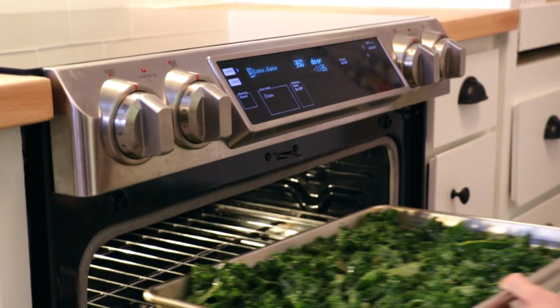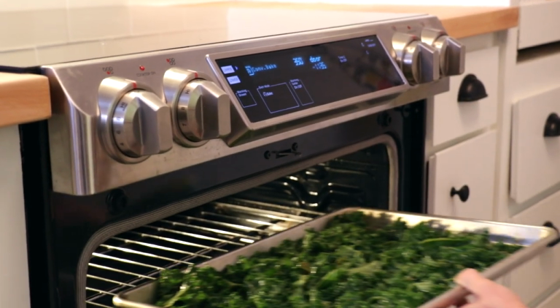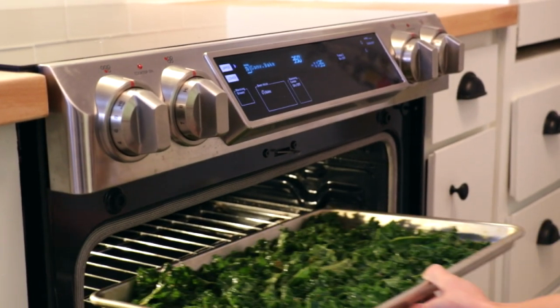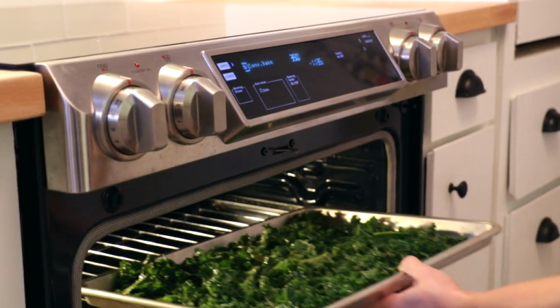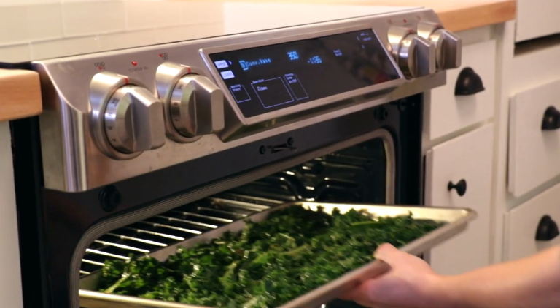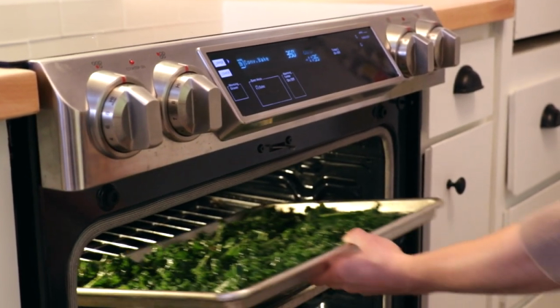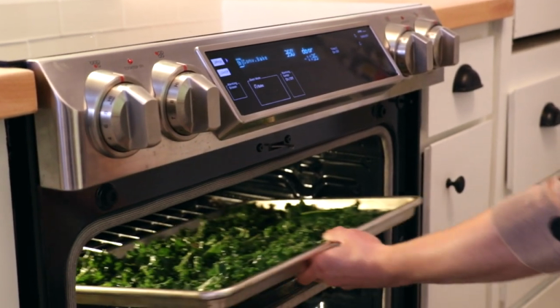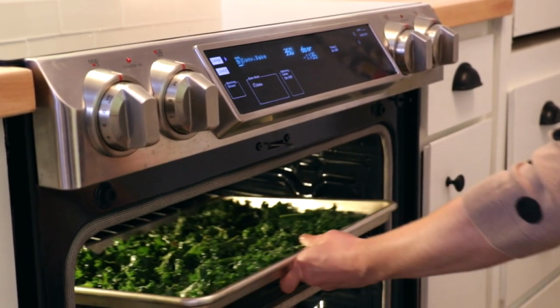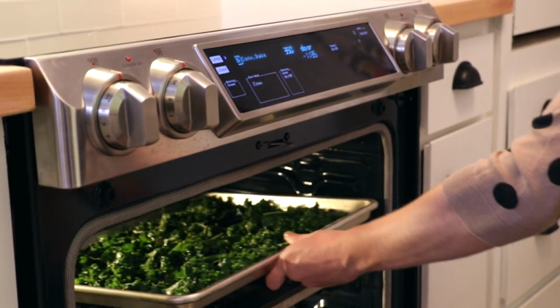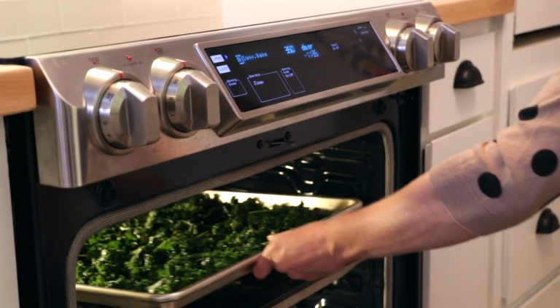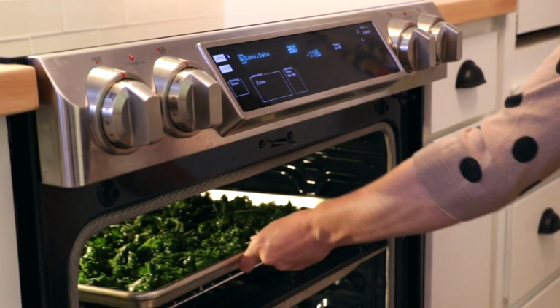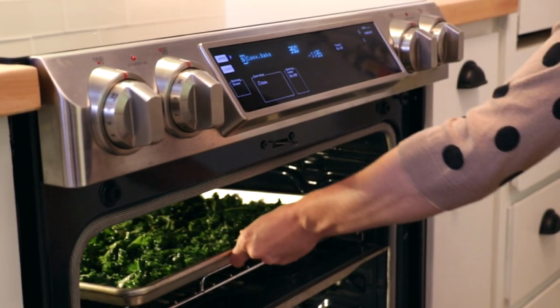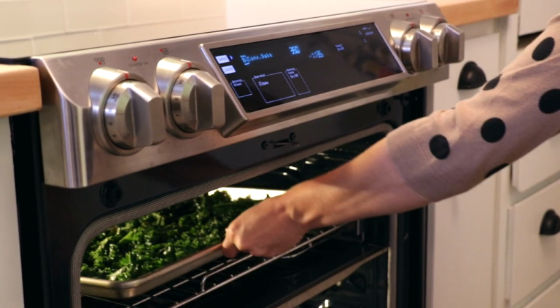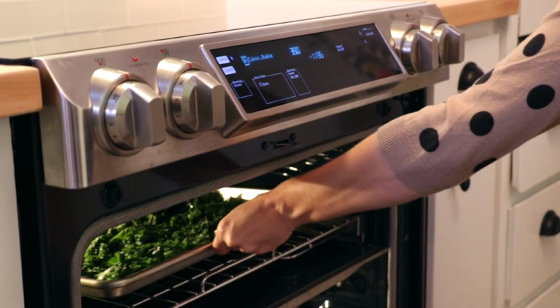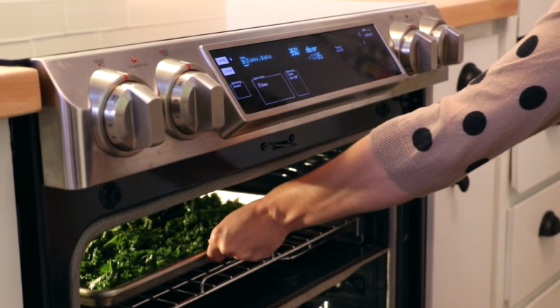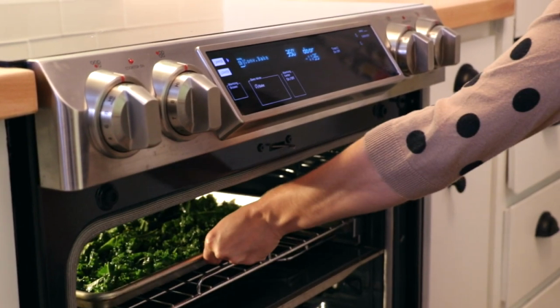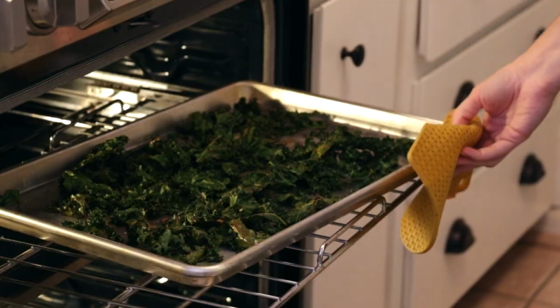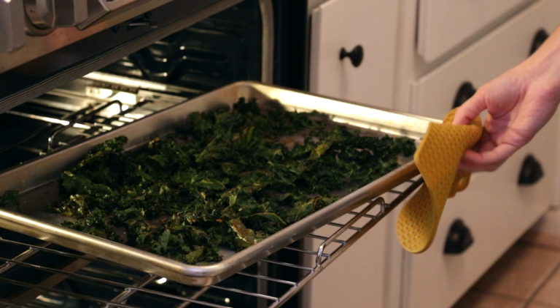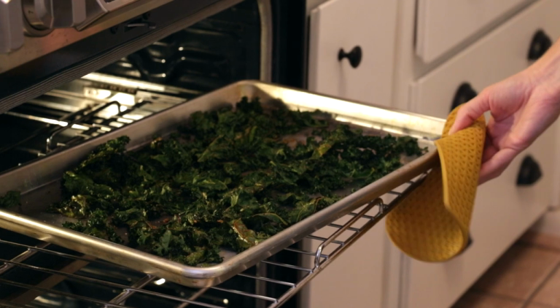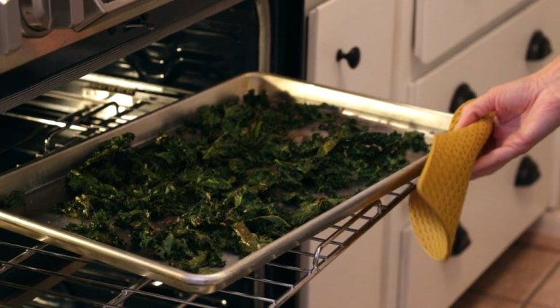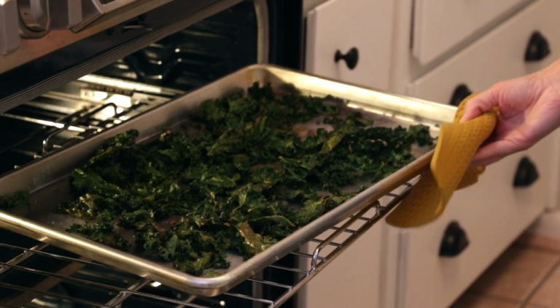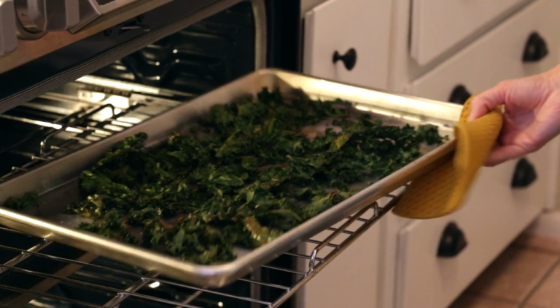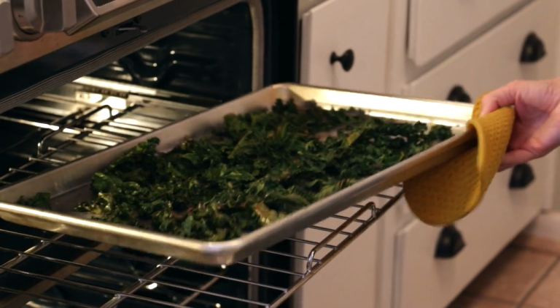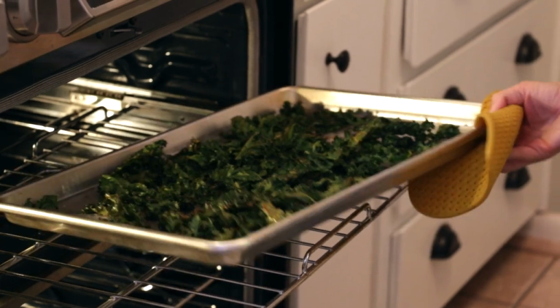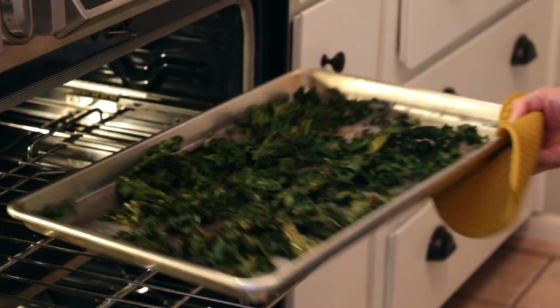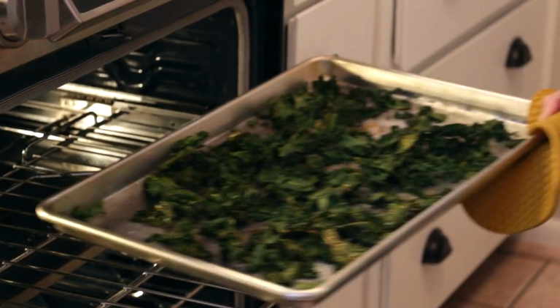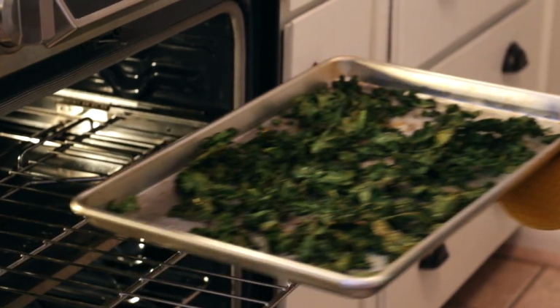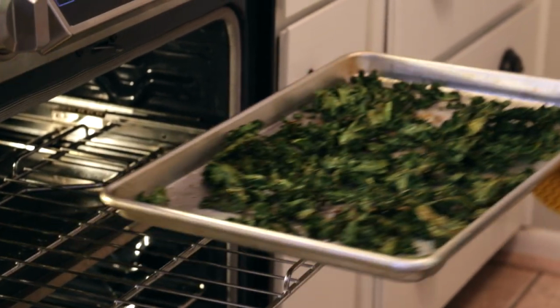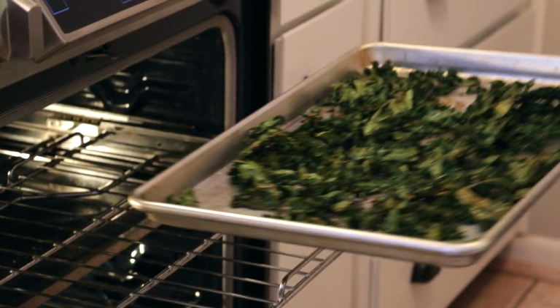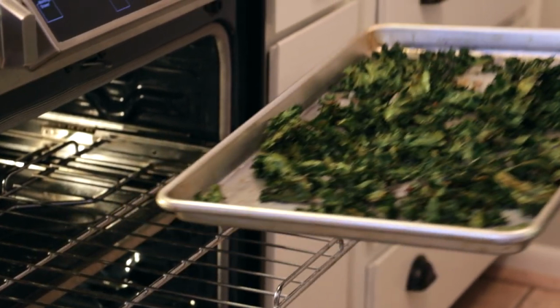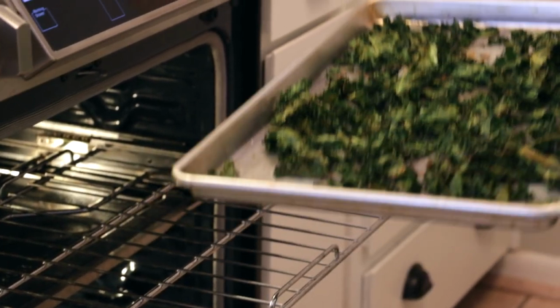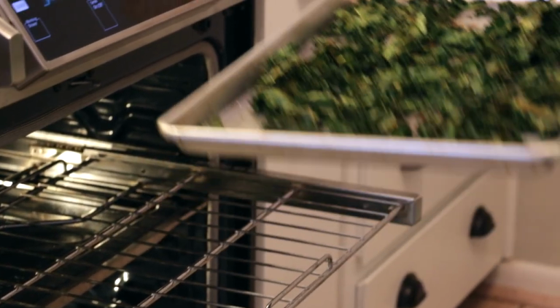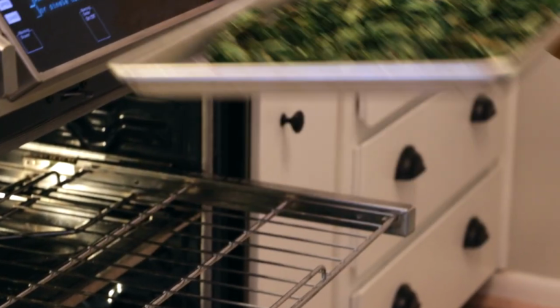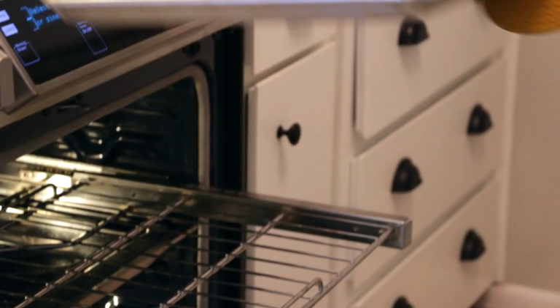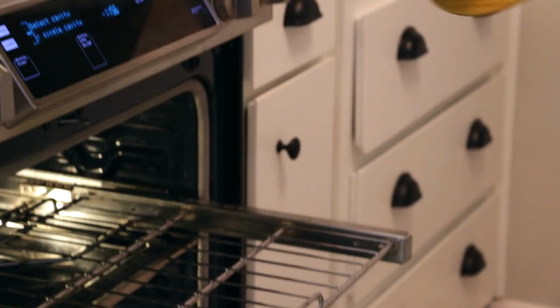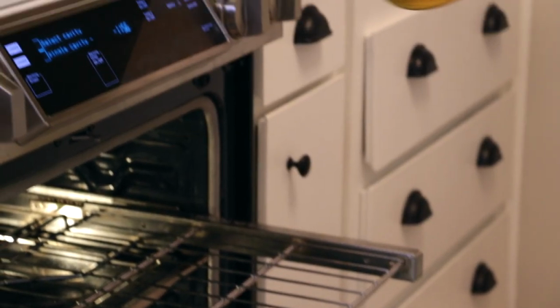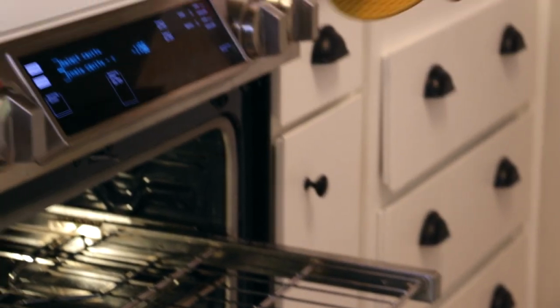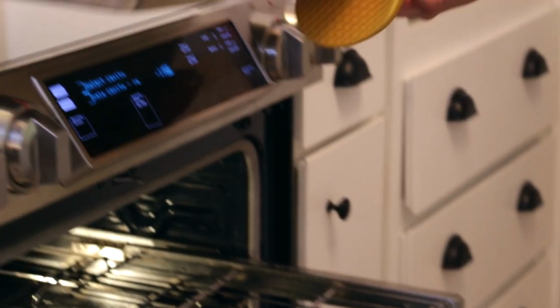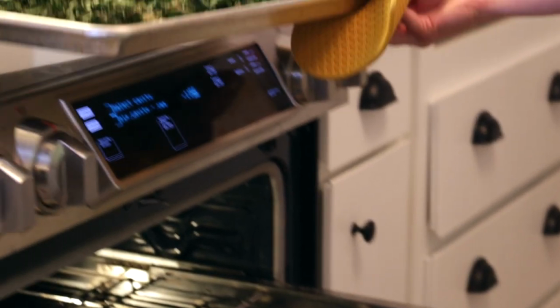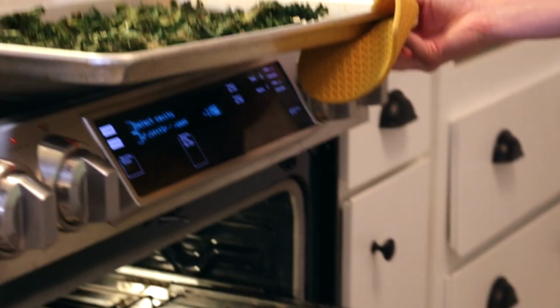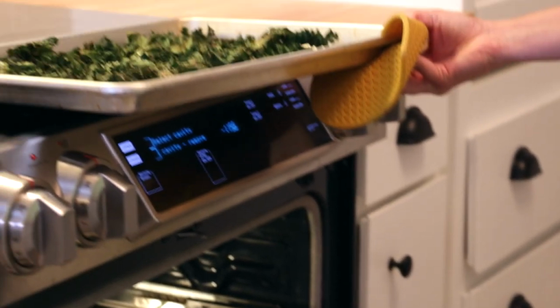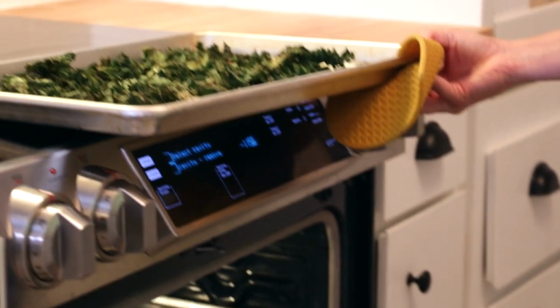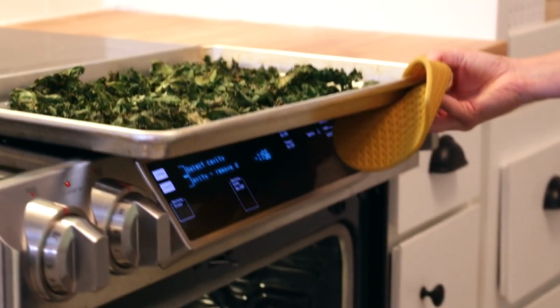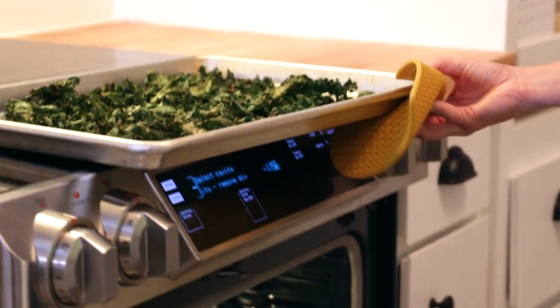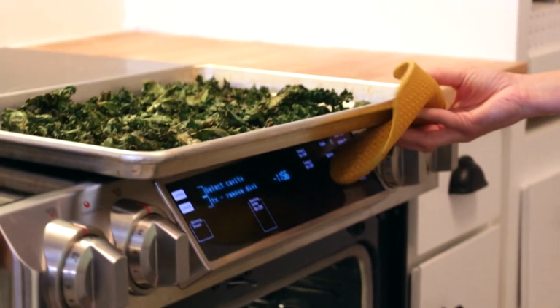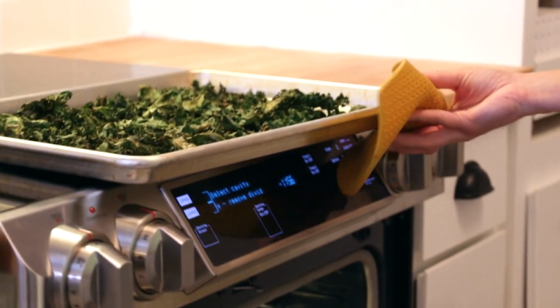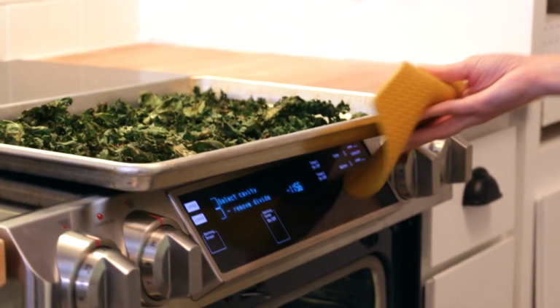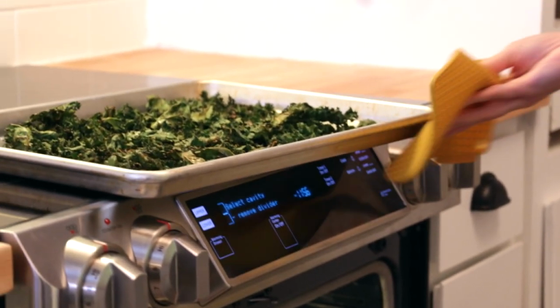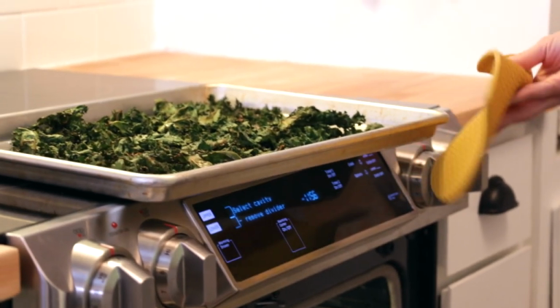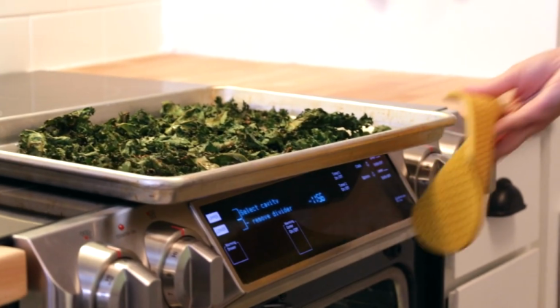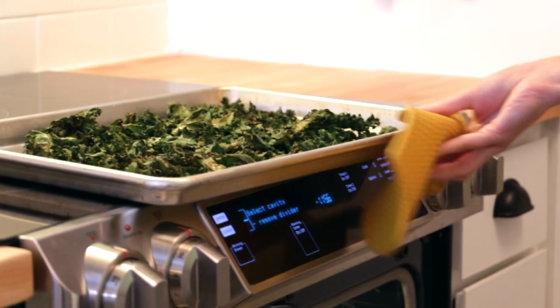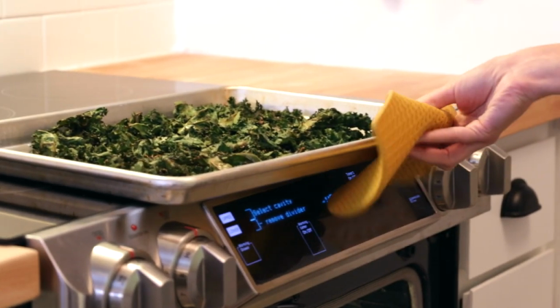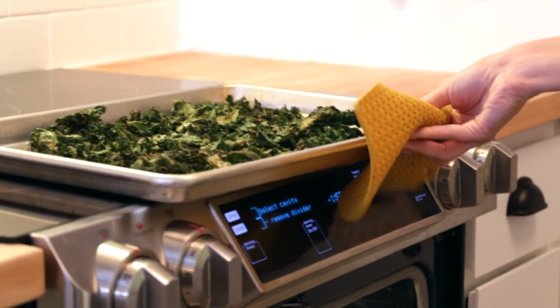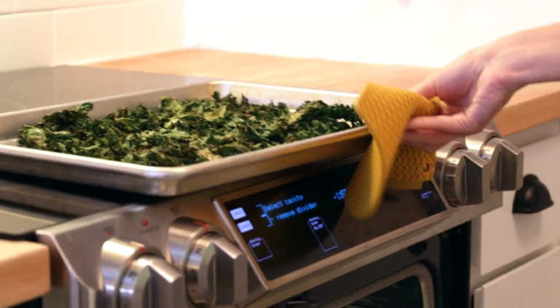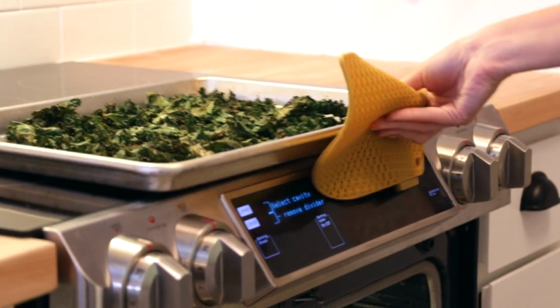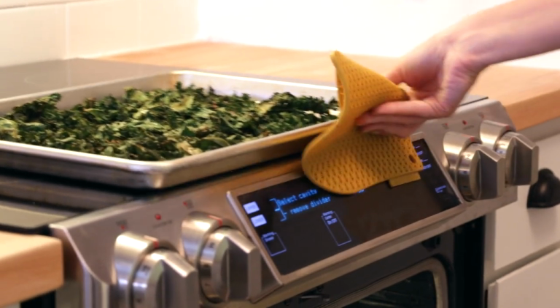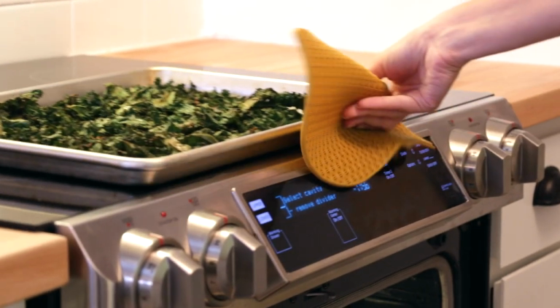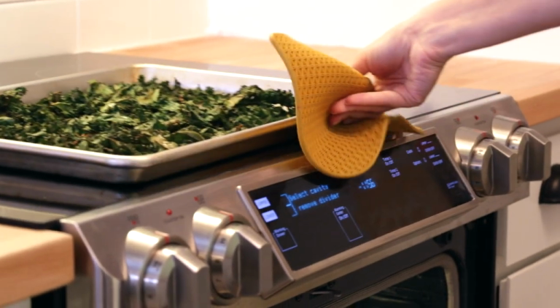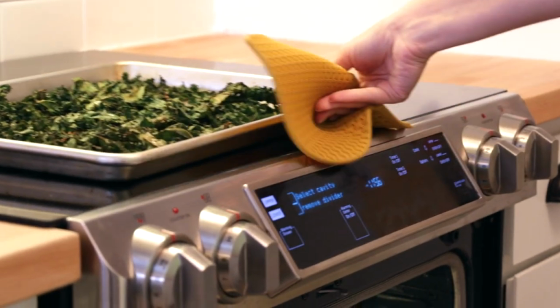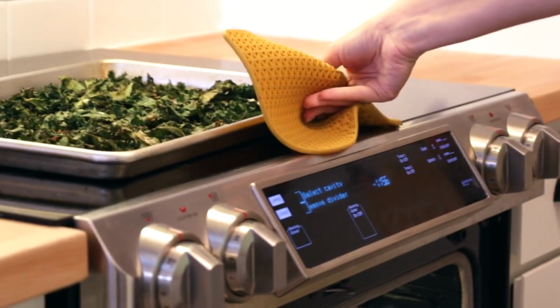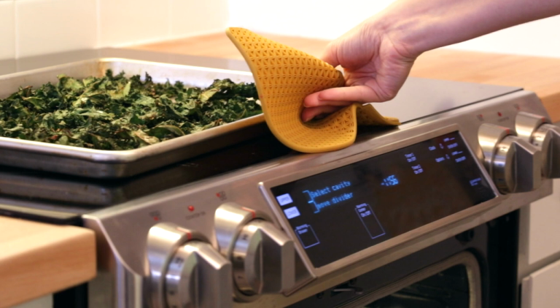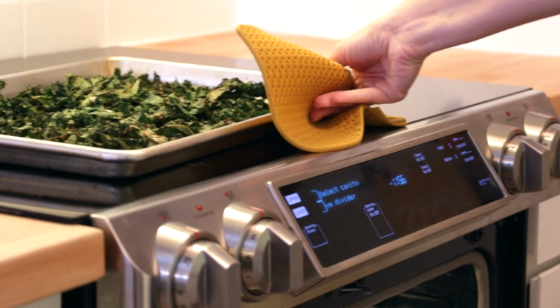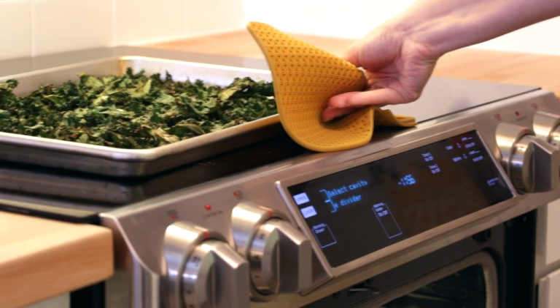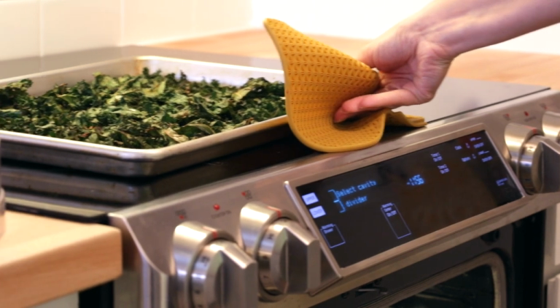If you're using a convection oven, it will only take about 15 minutes, but either way you'll want to keep an eye on them. As soon as they look dry and crisp, they're done.